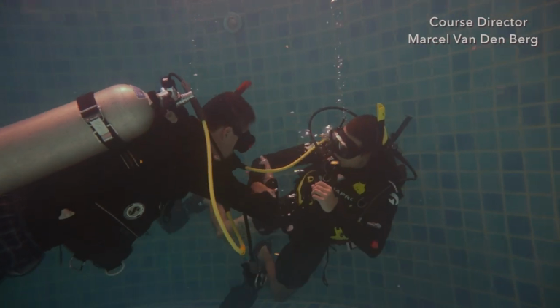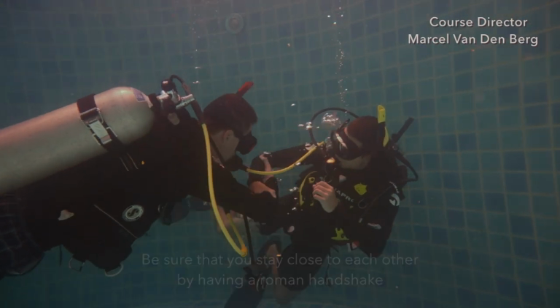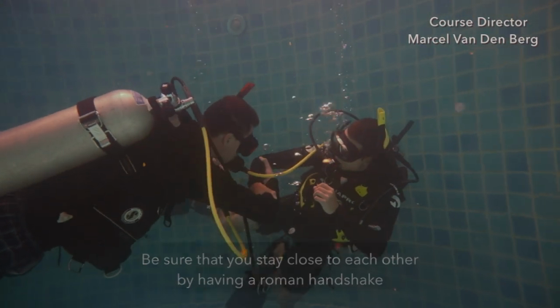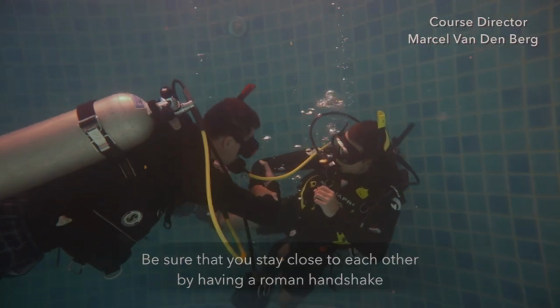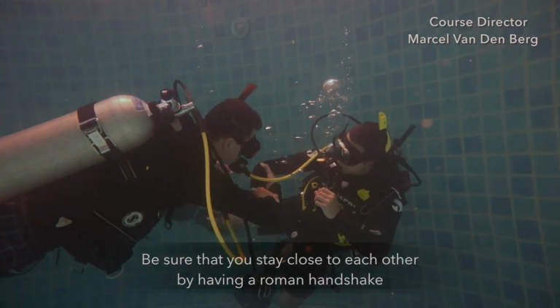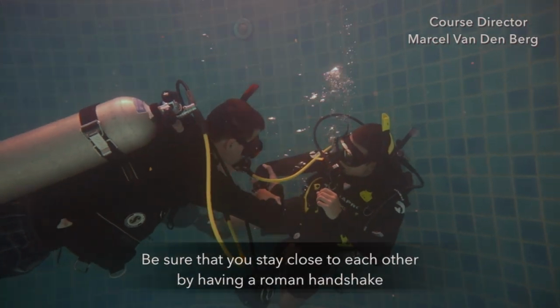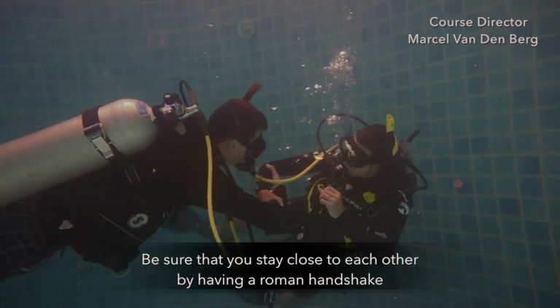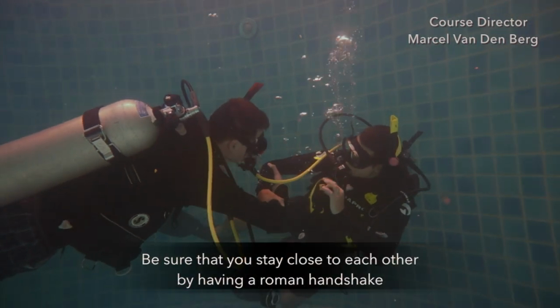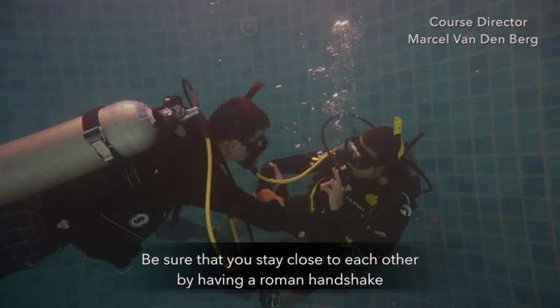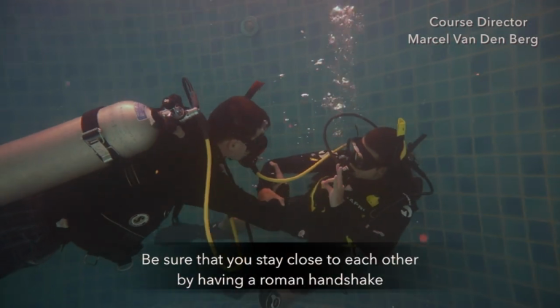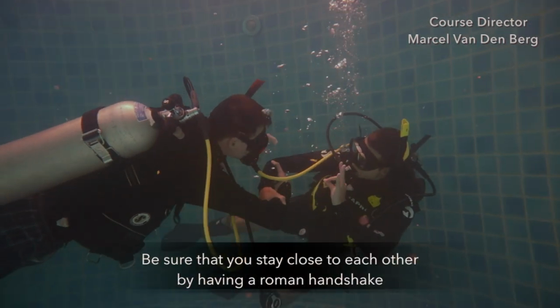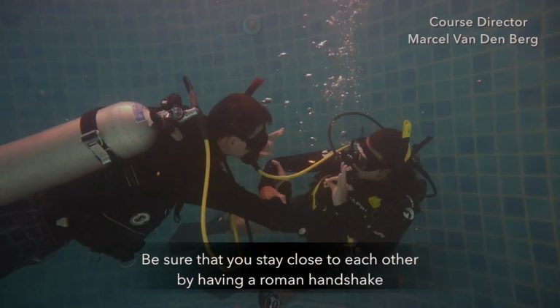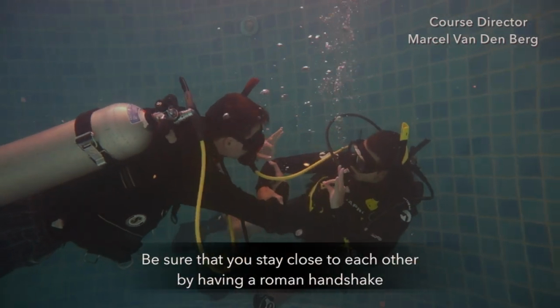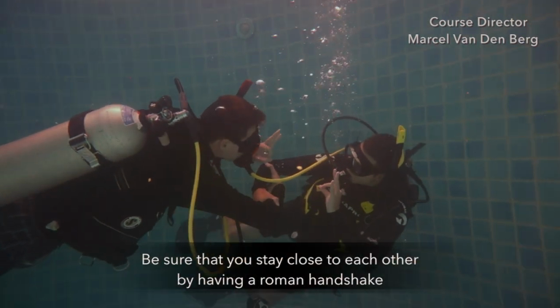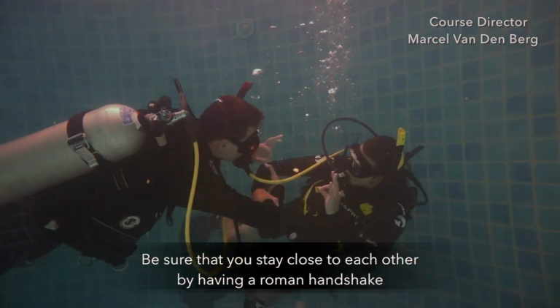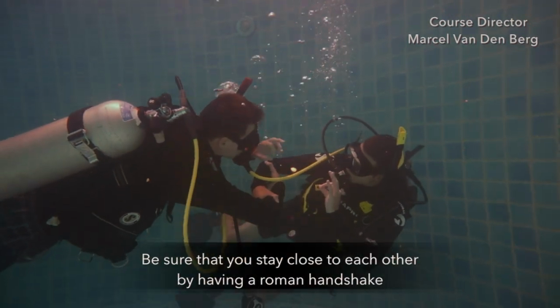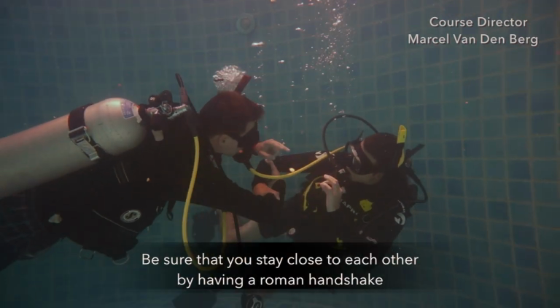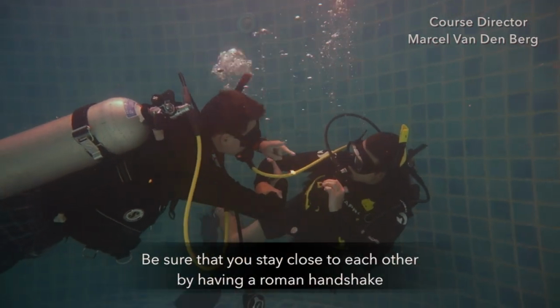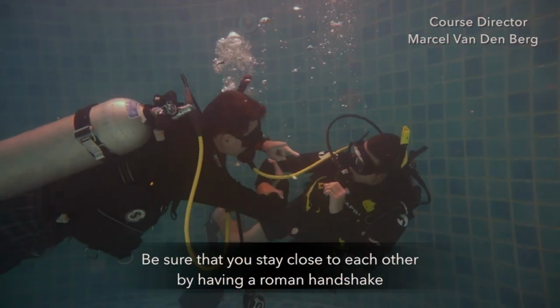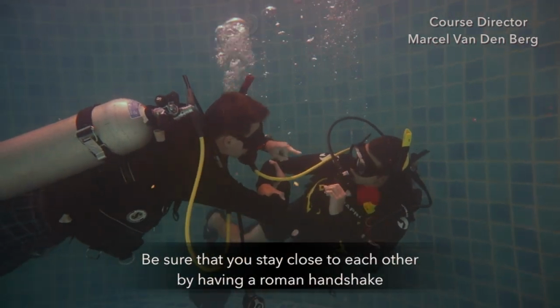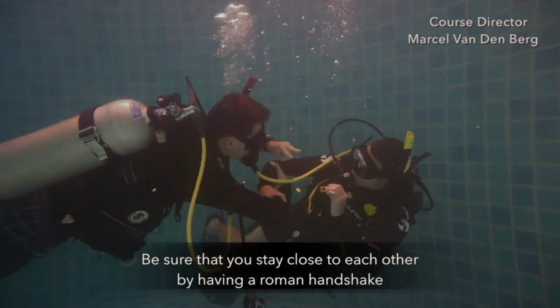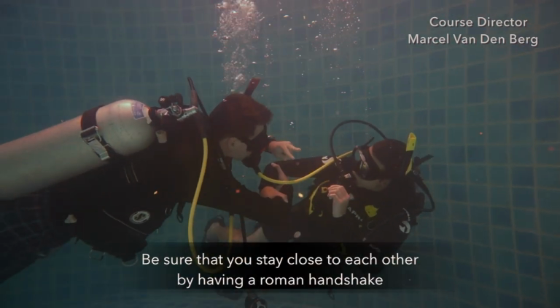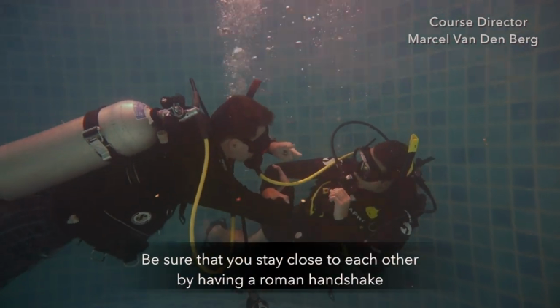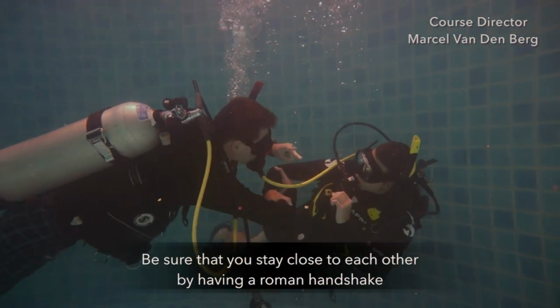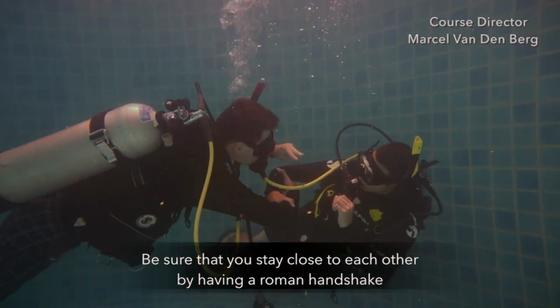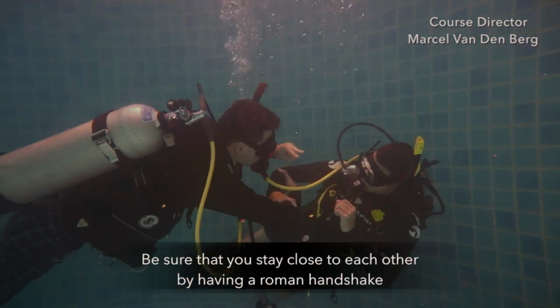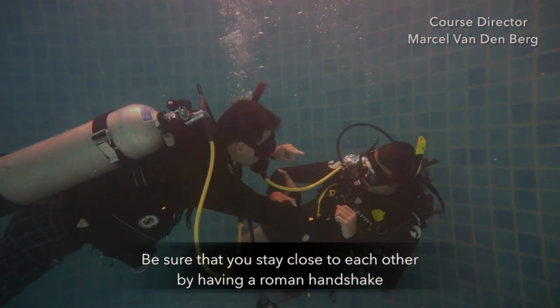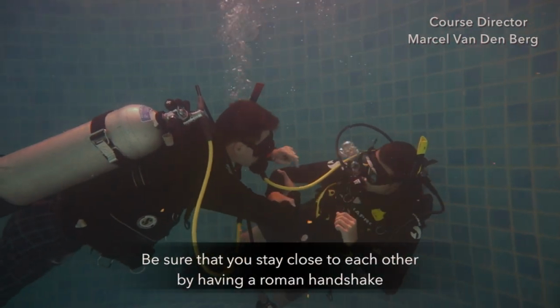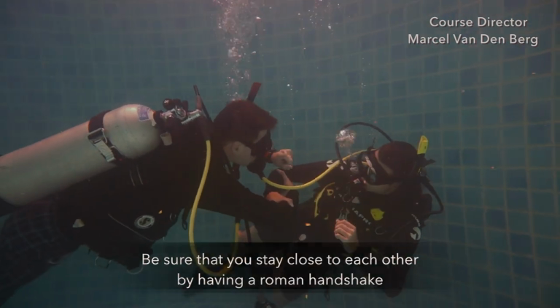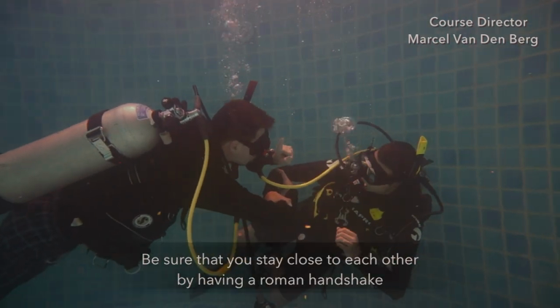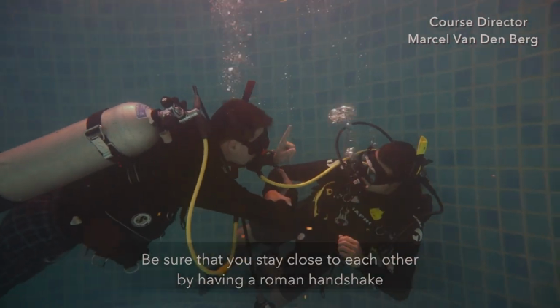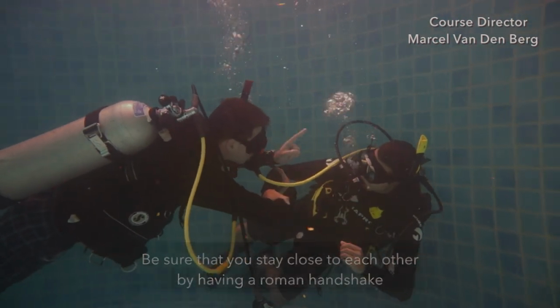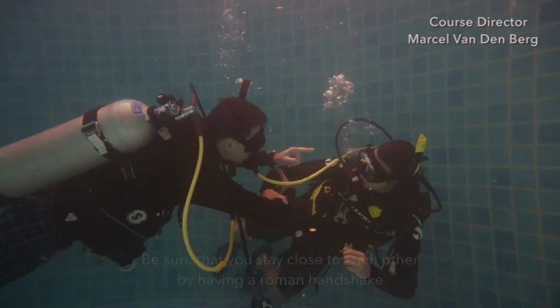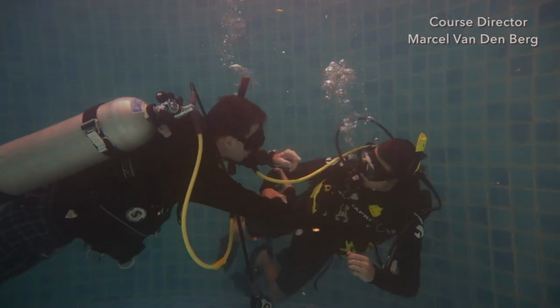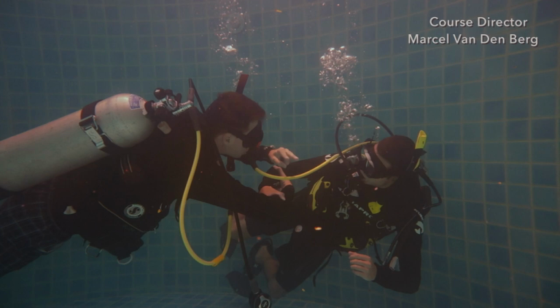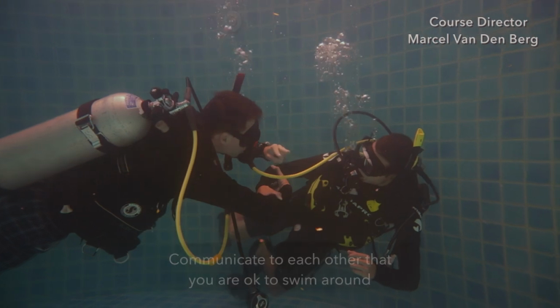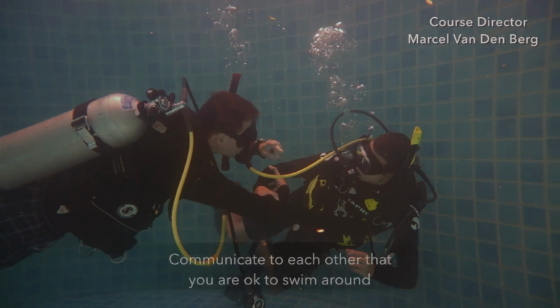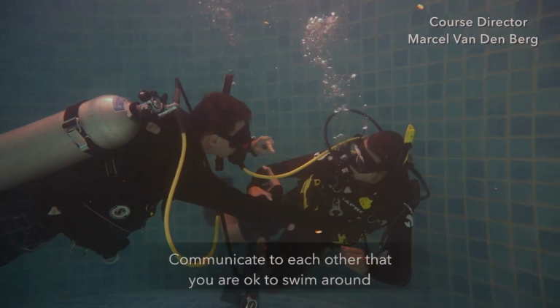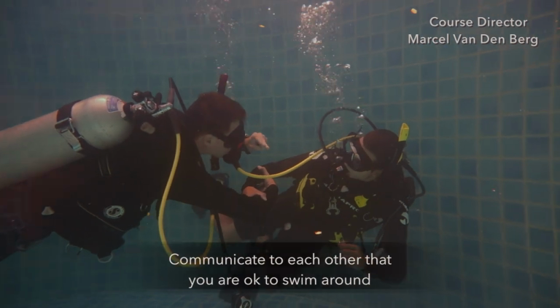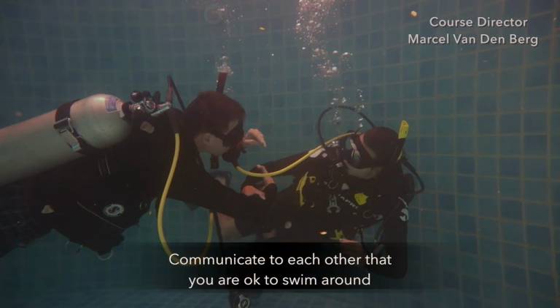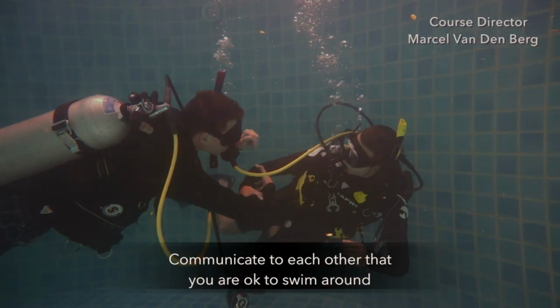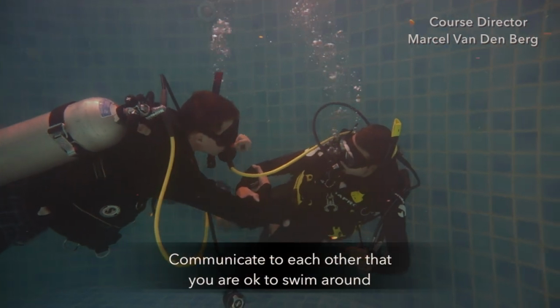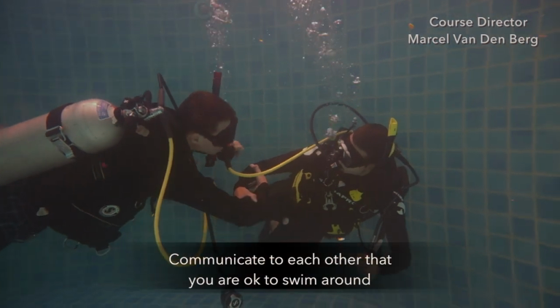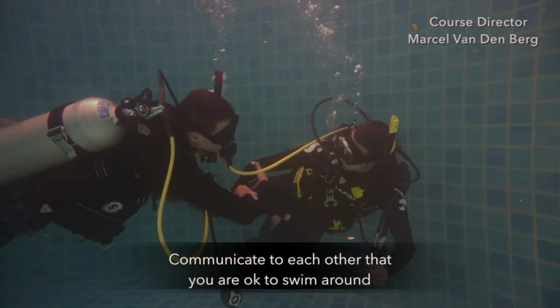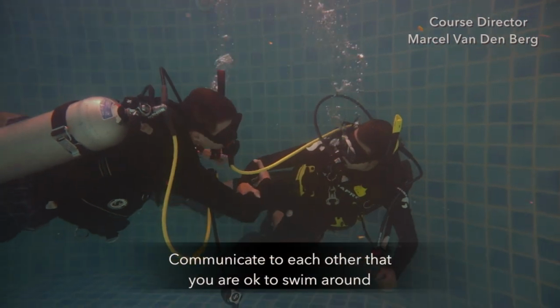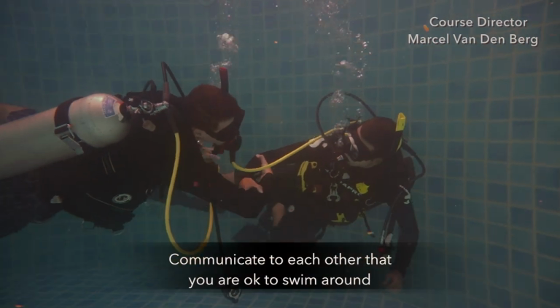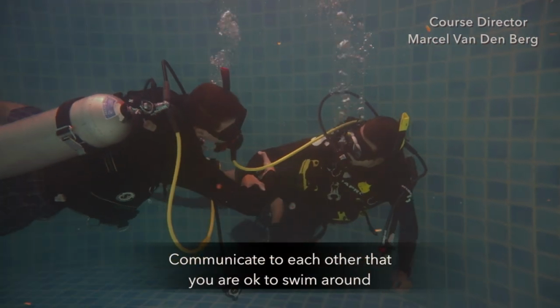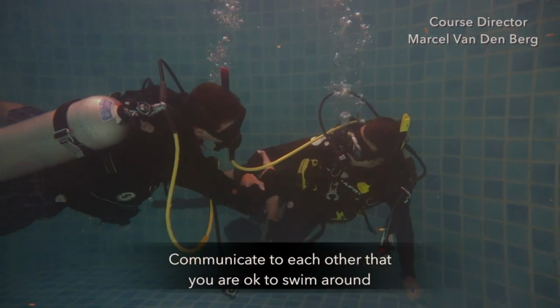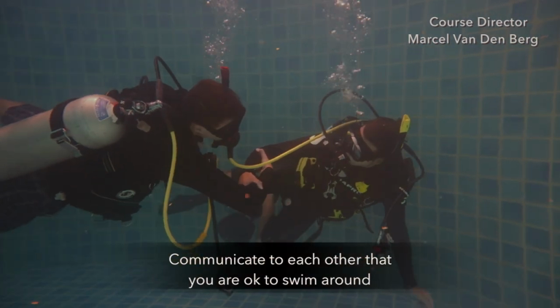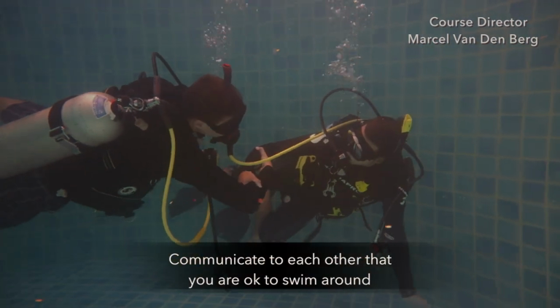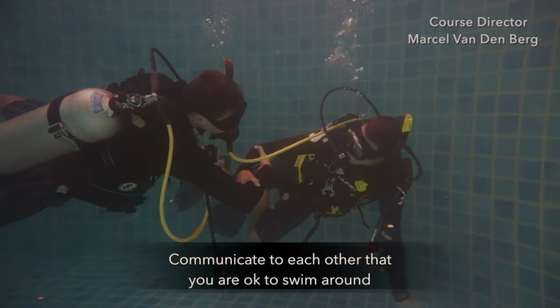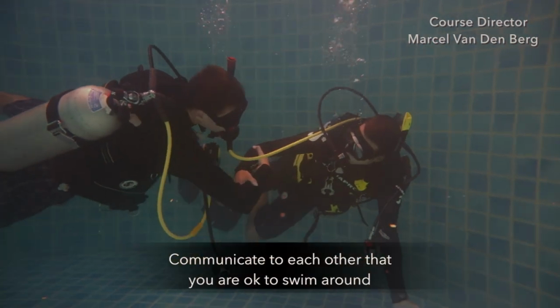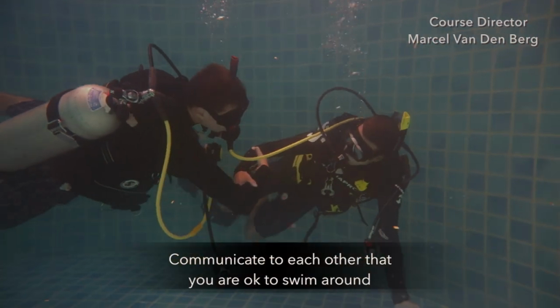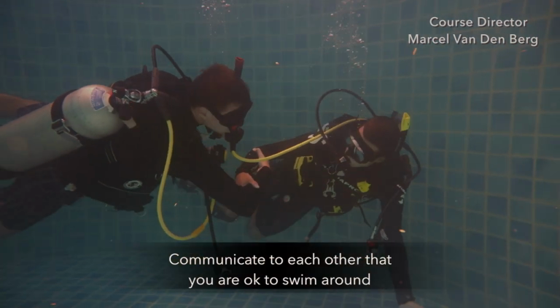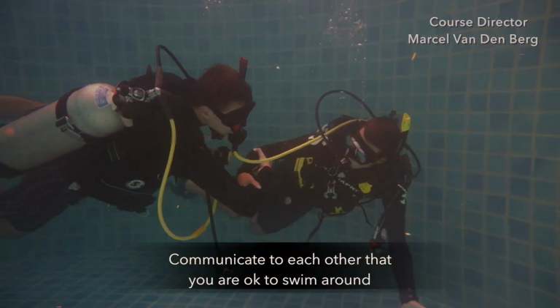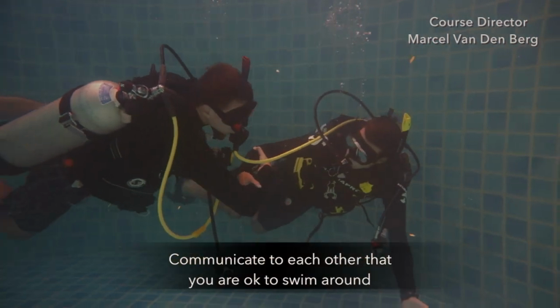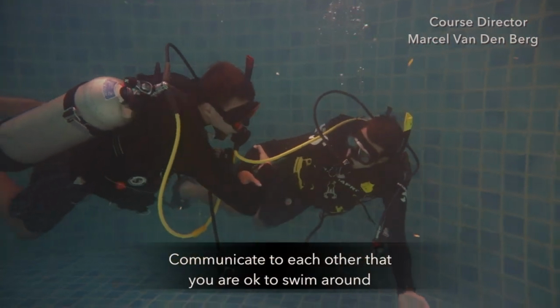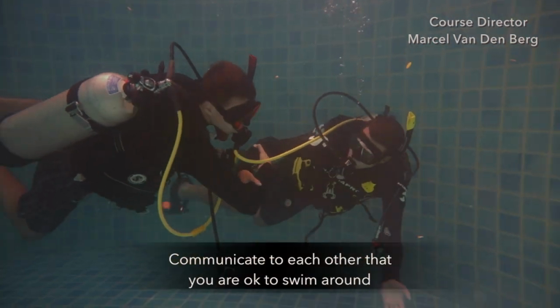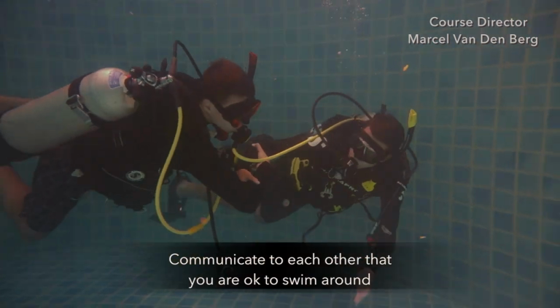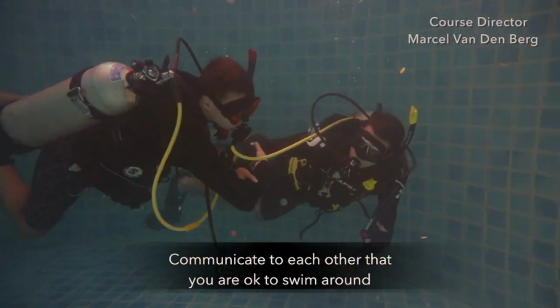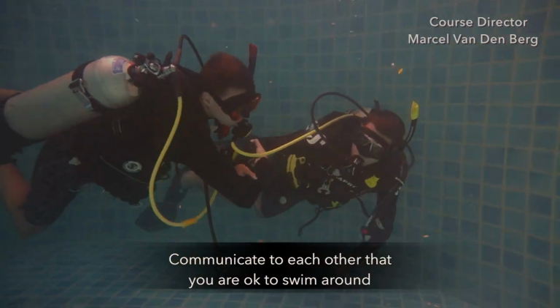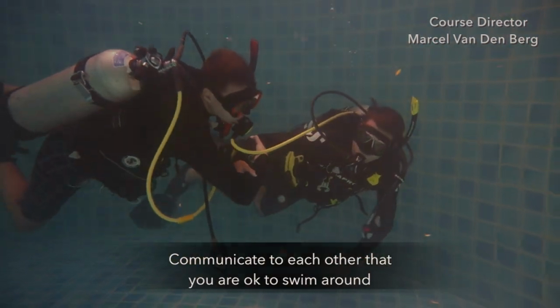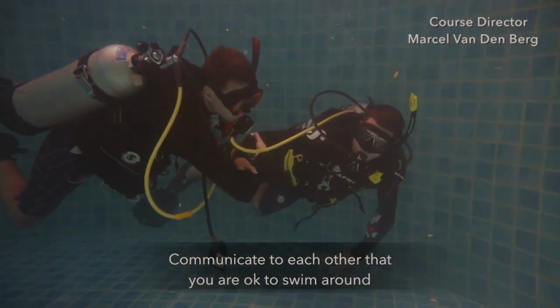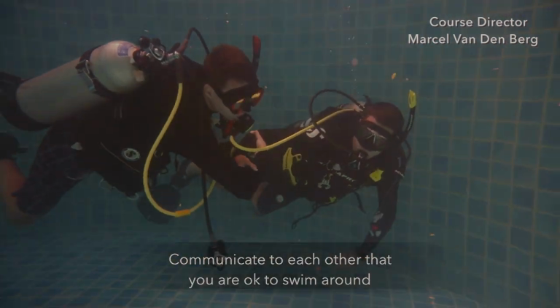Make sure you stay close to each other by having a Roman arm shake. Communicate to each other that you're okay to swim around.